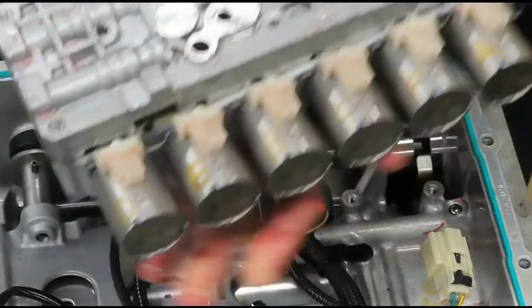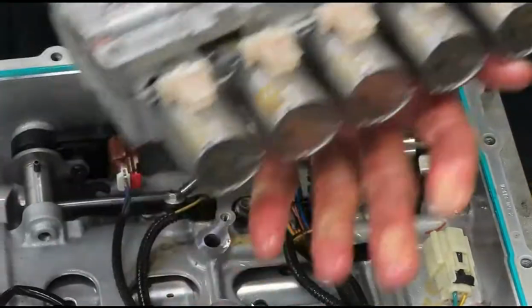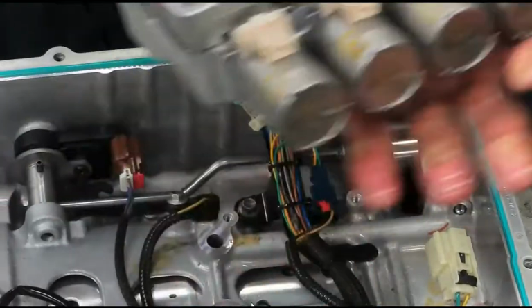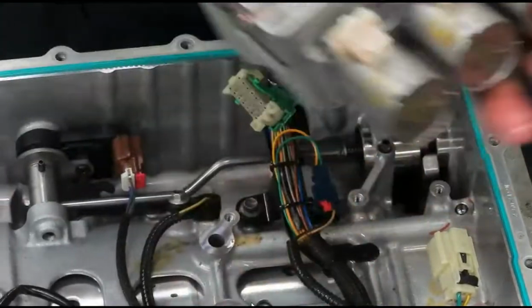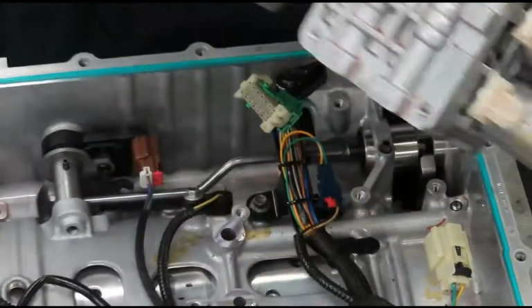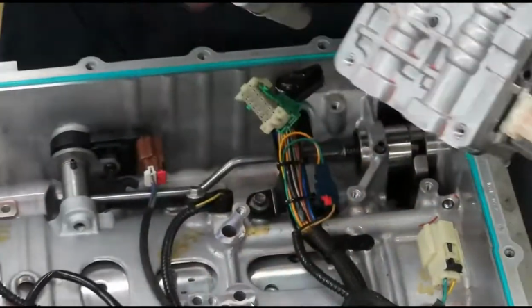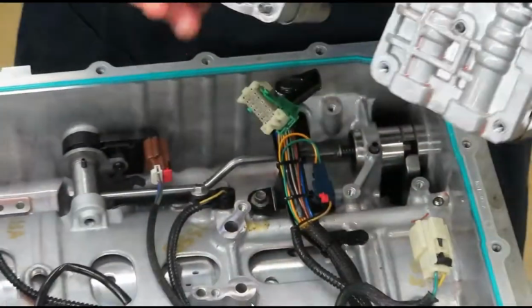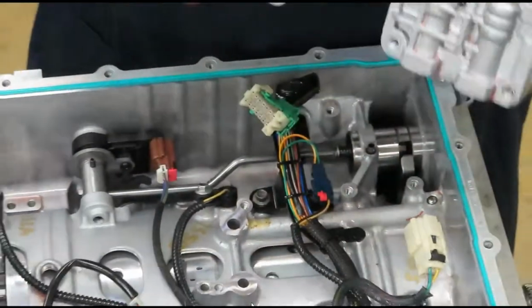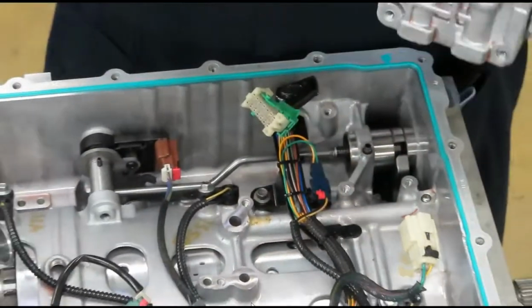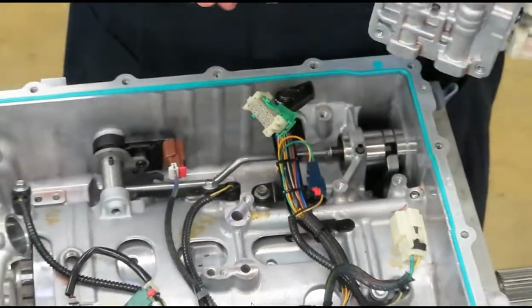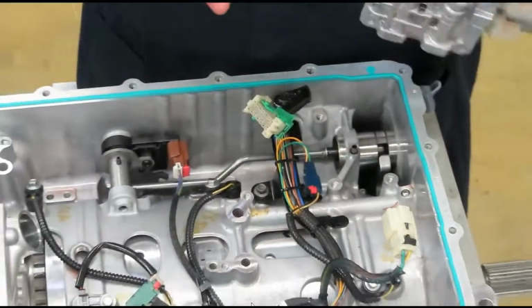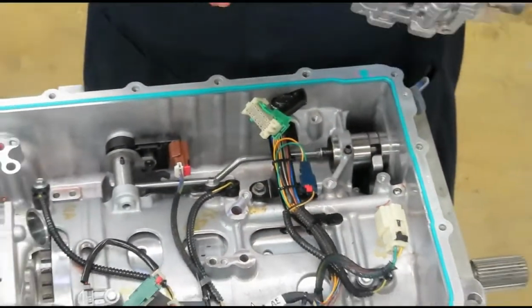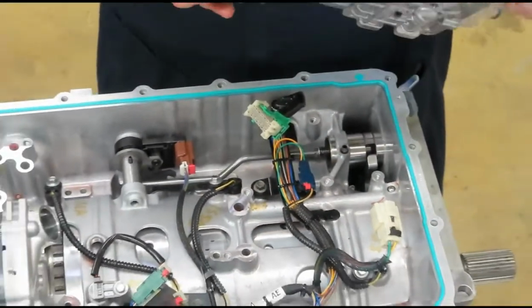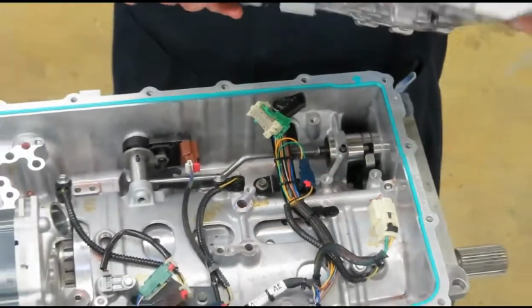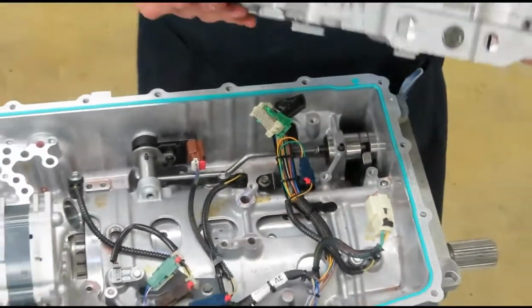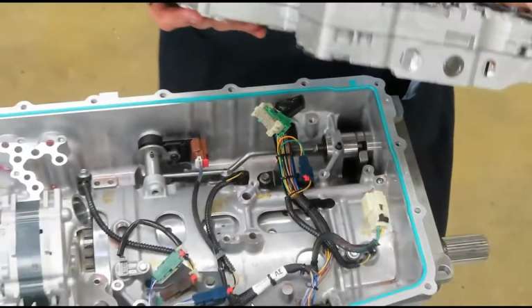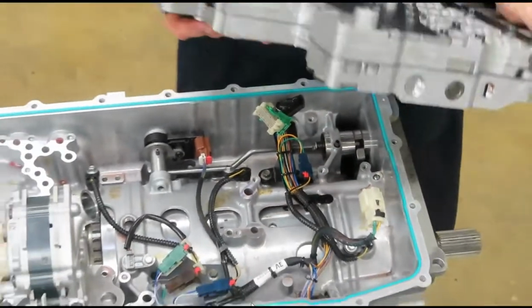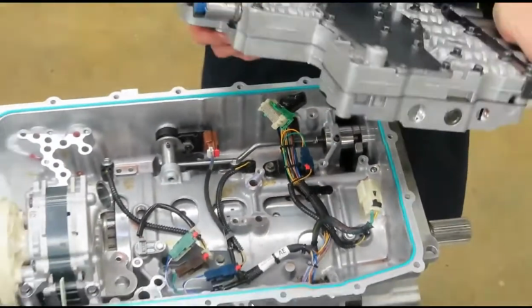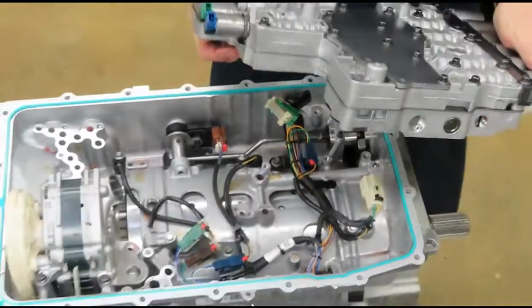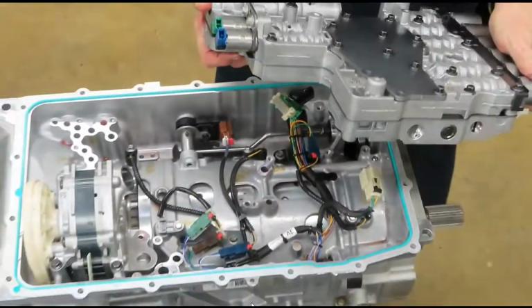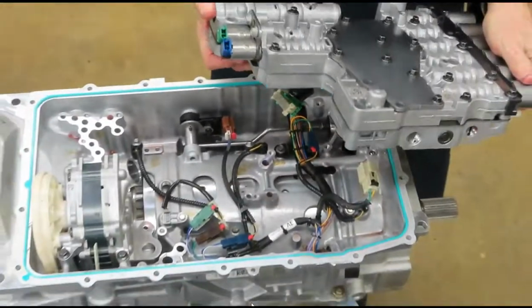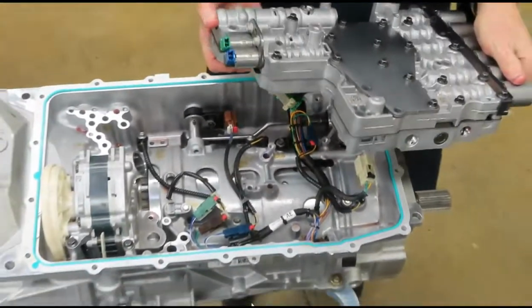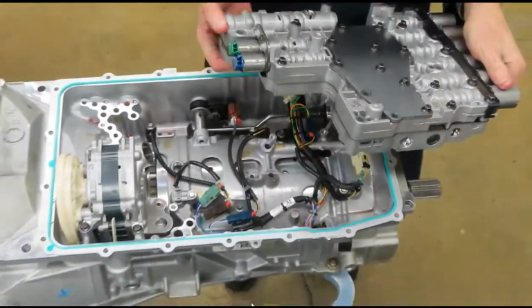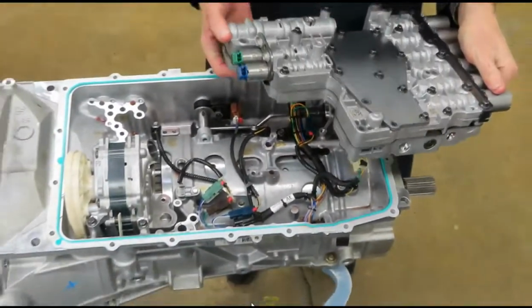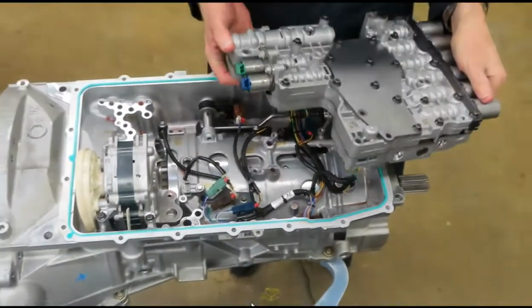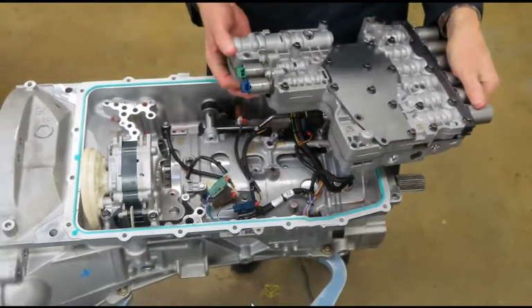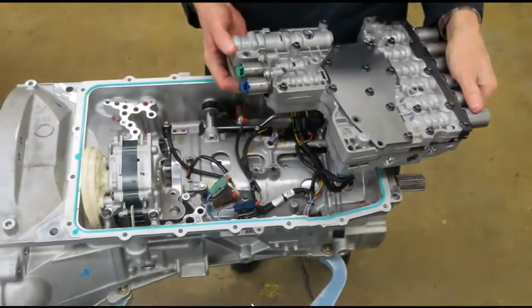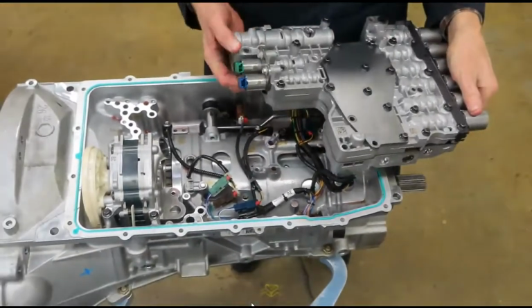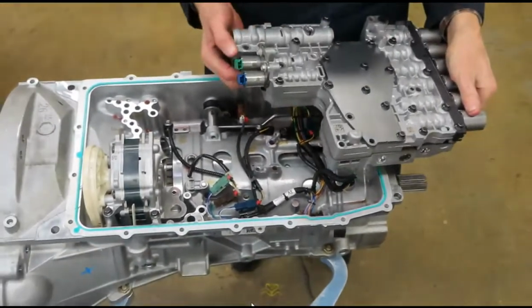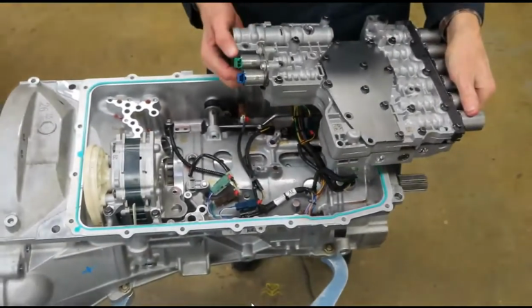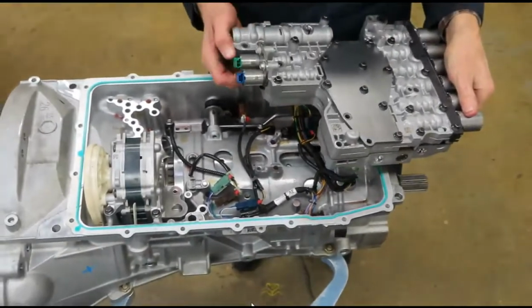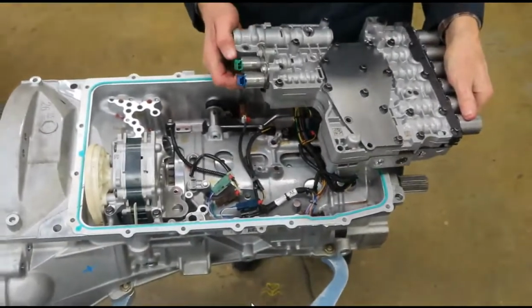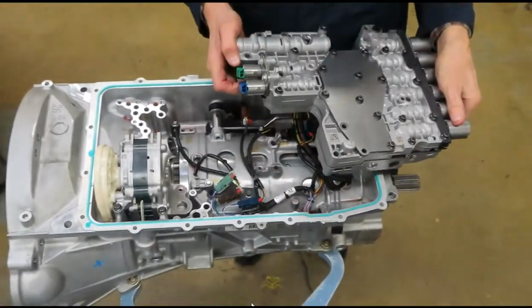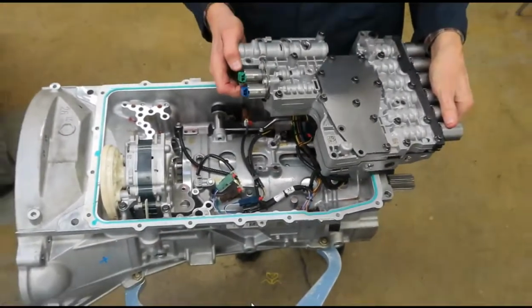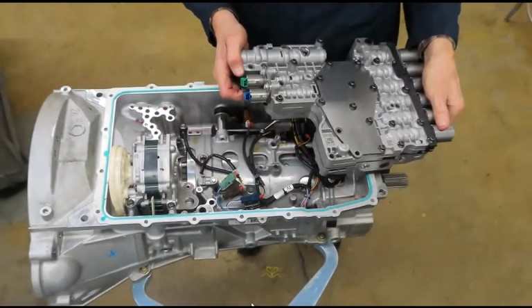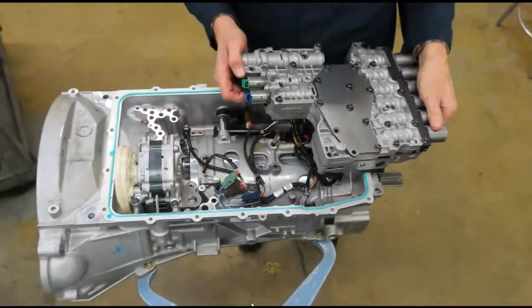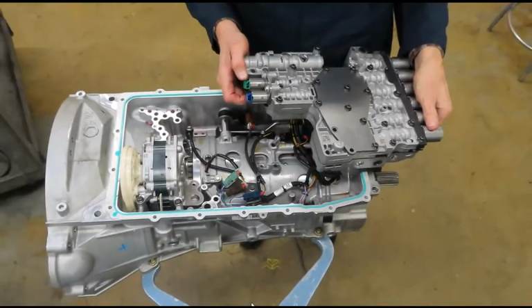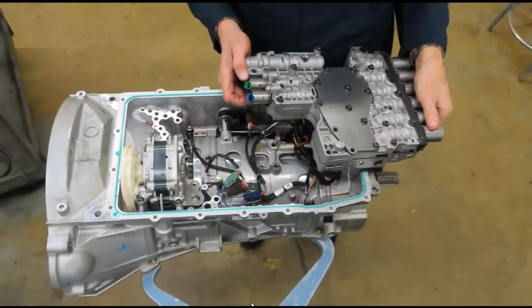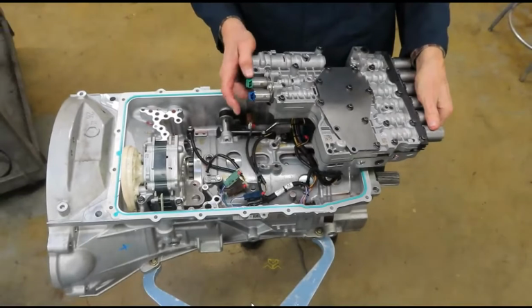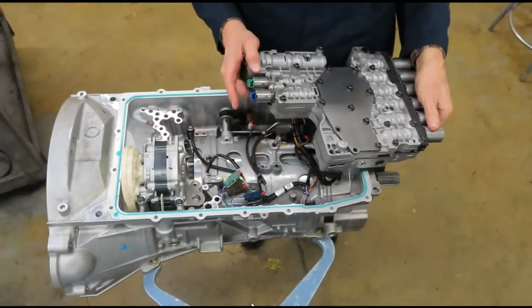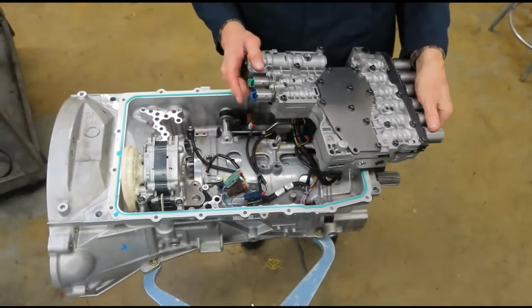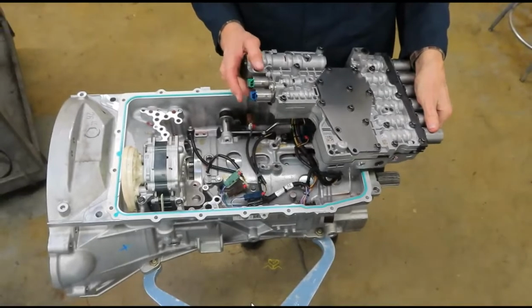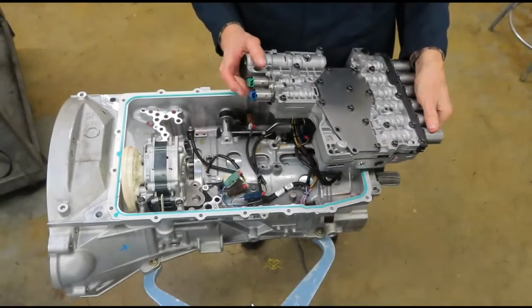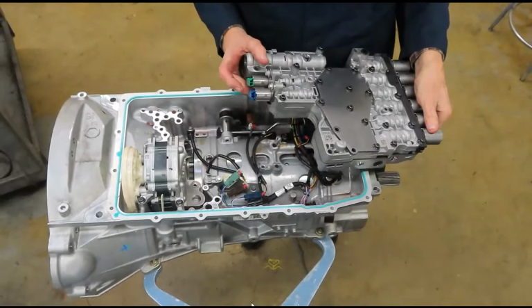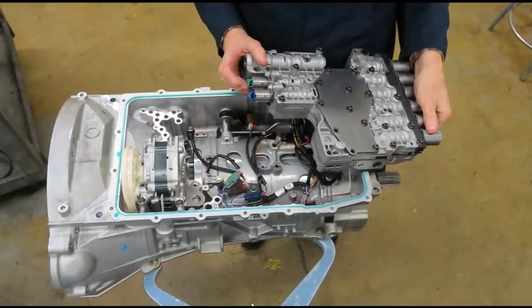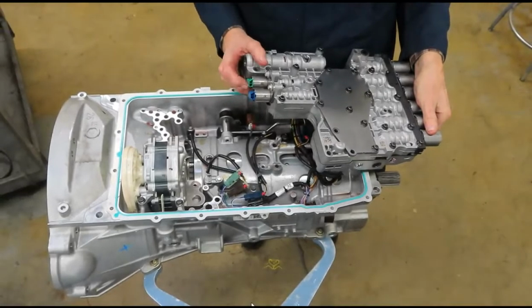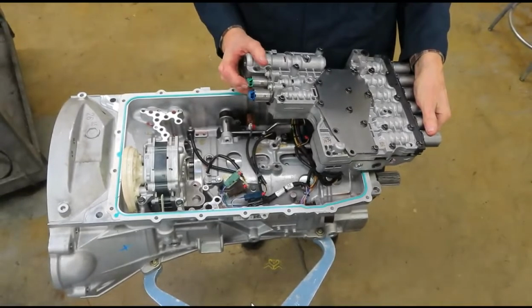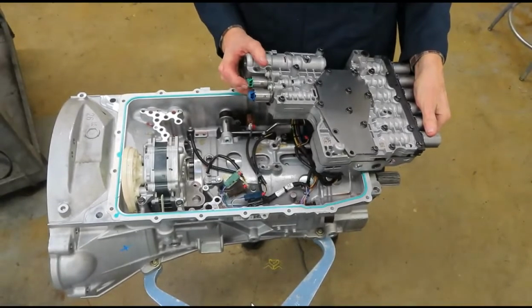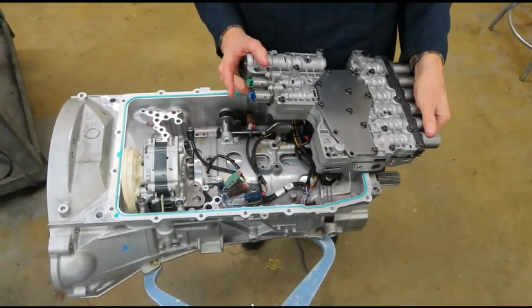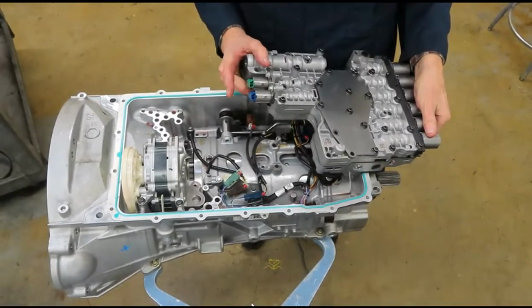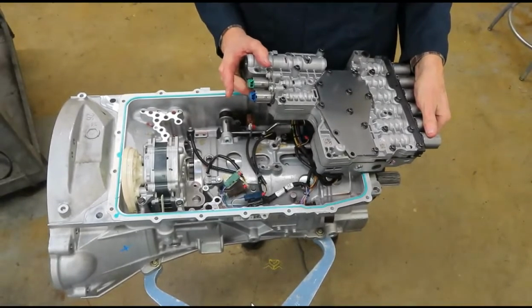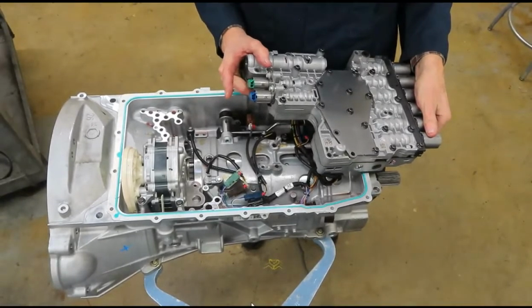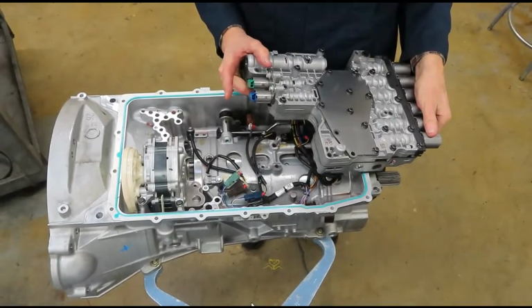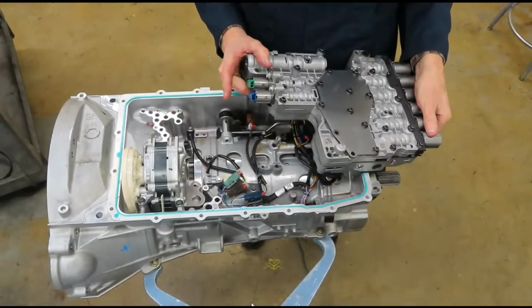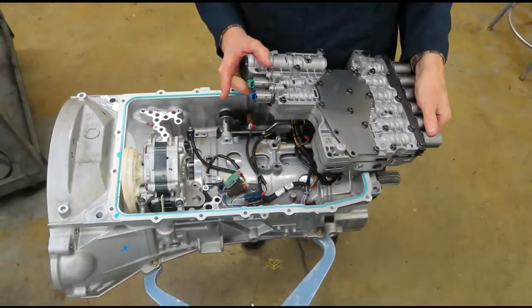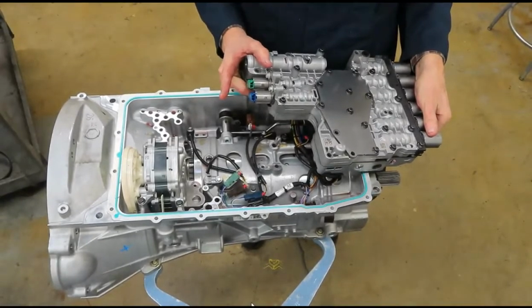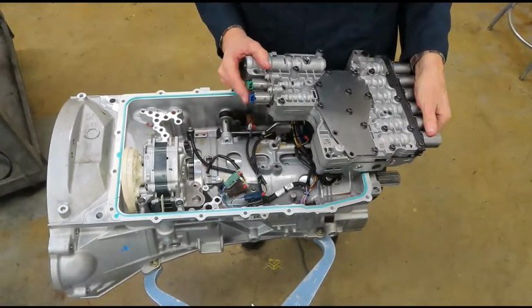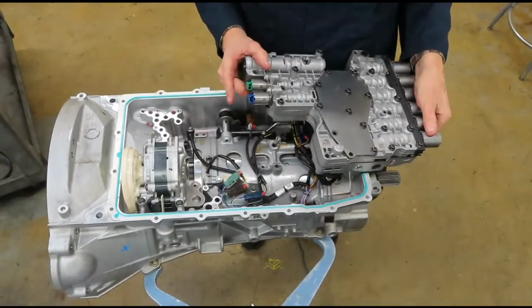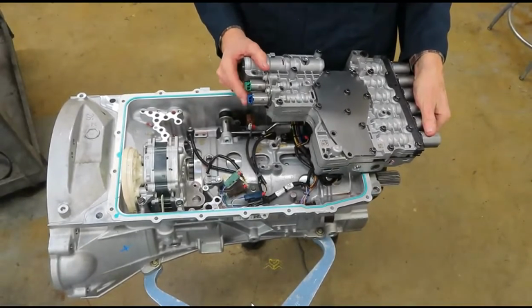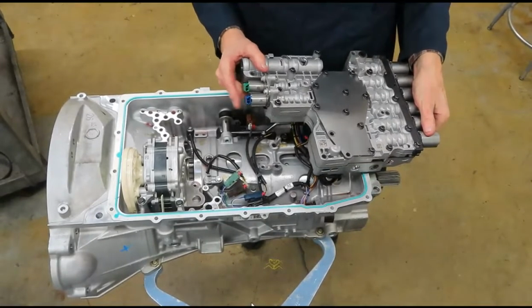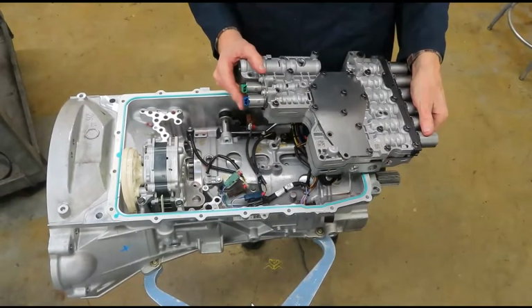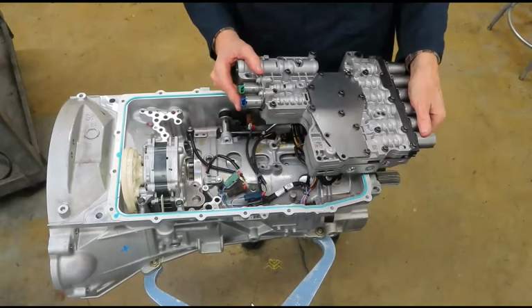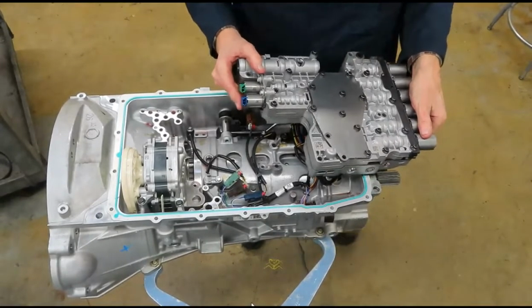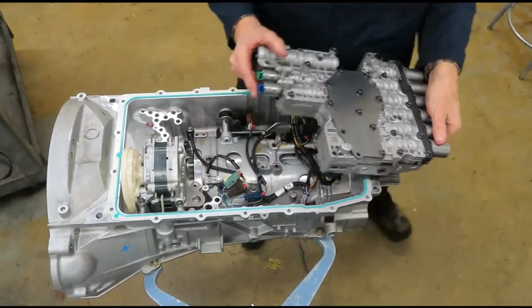These two — one is pressure control and one is torque converter lockup.